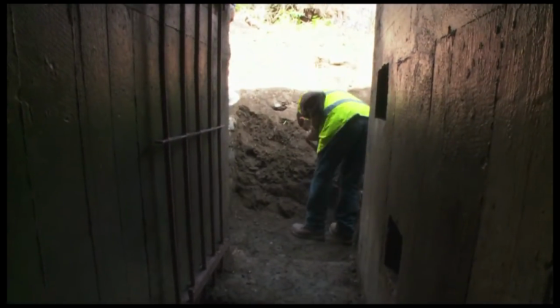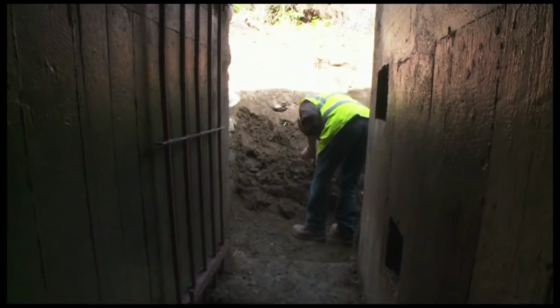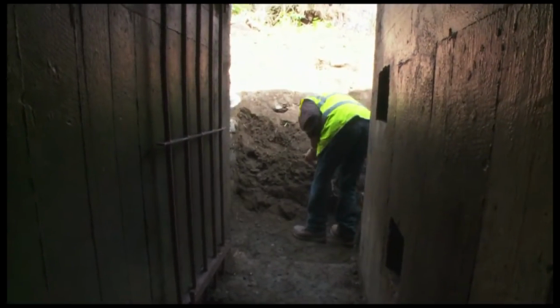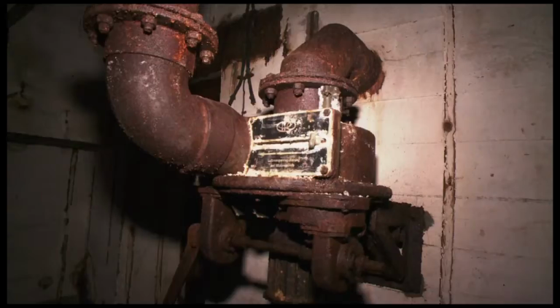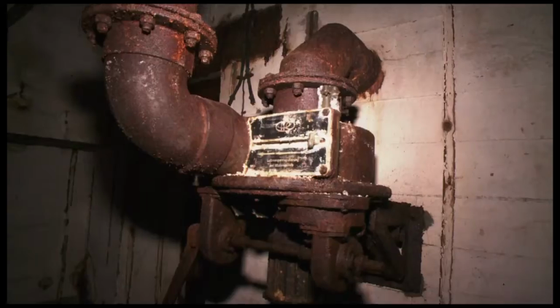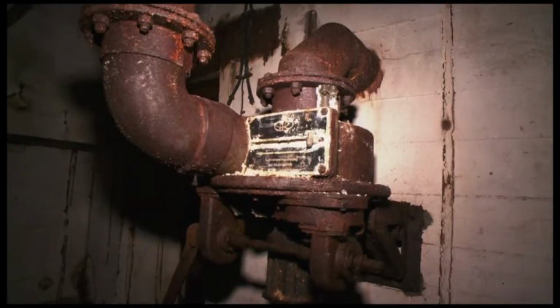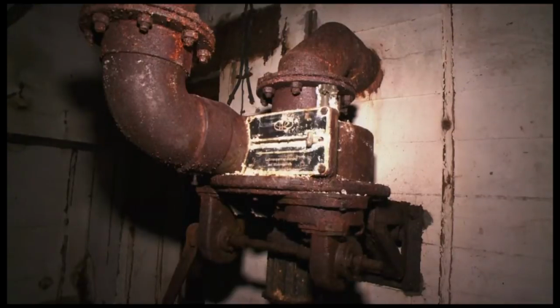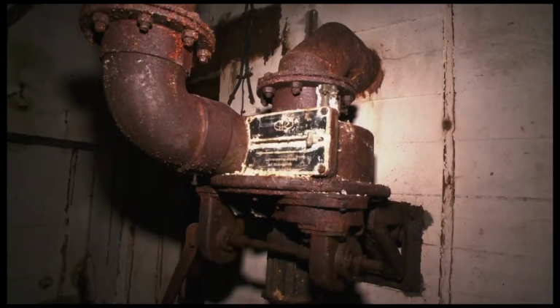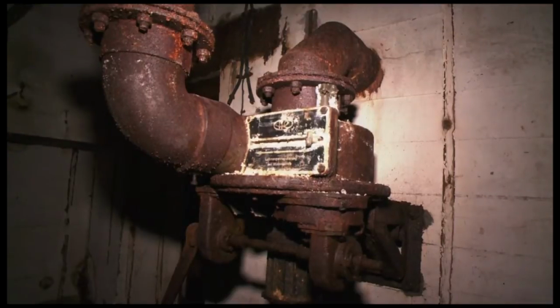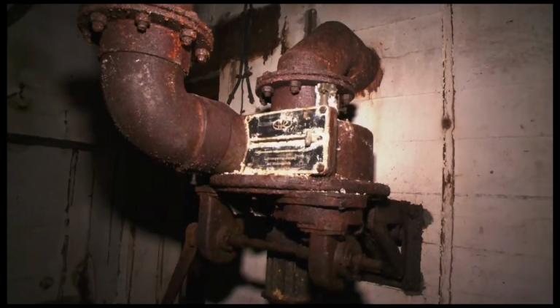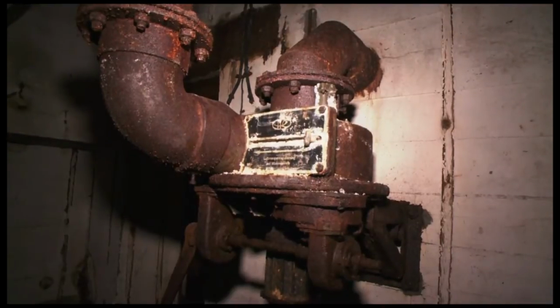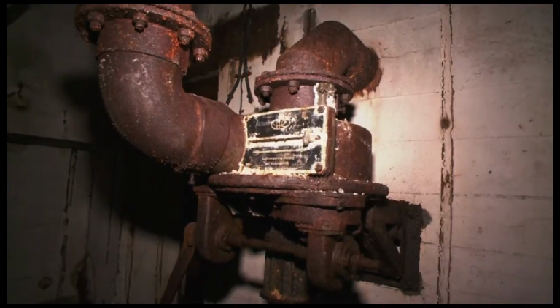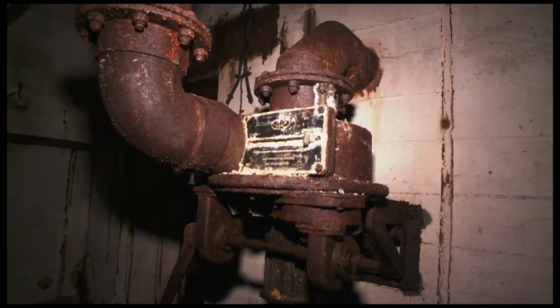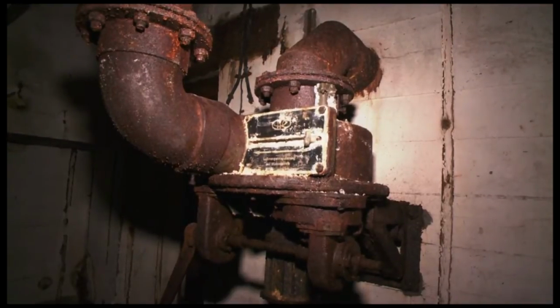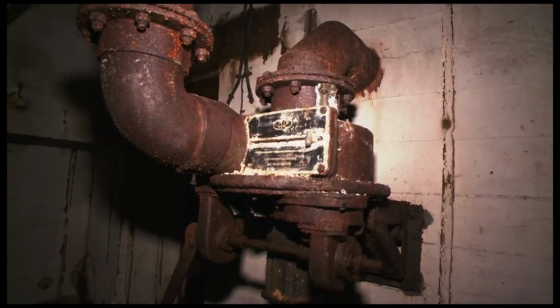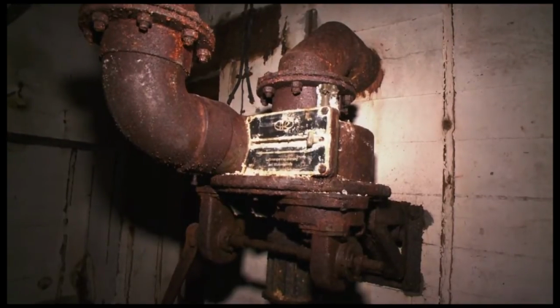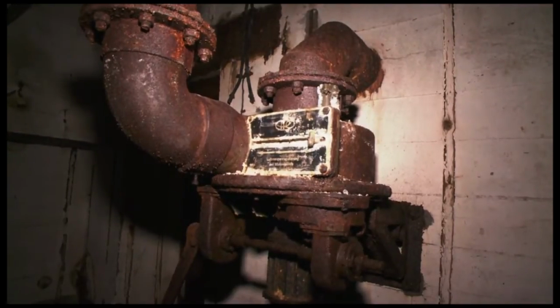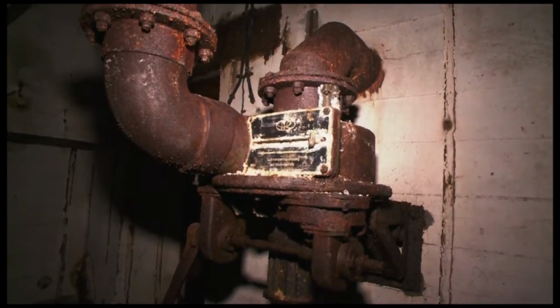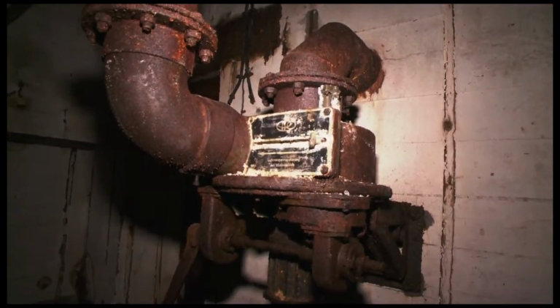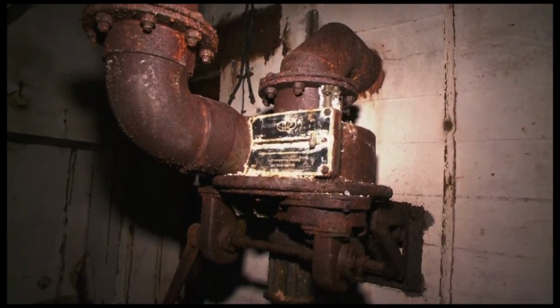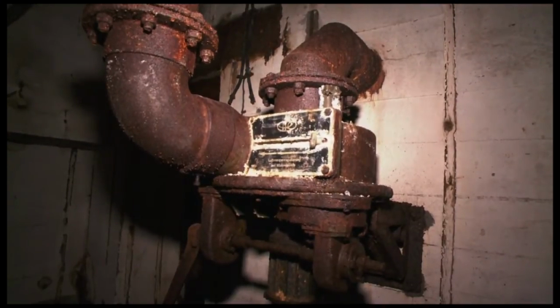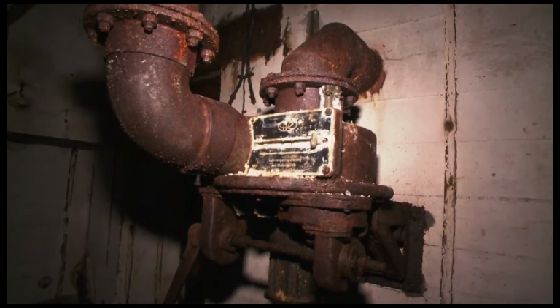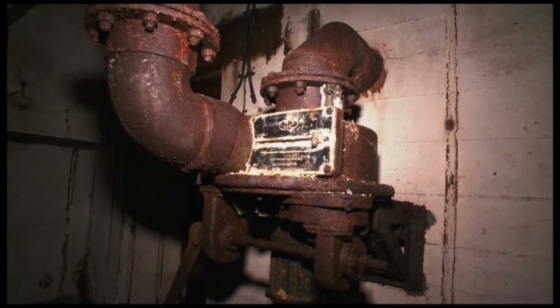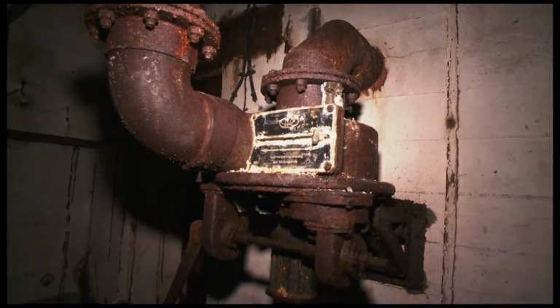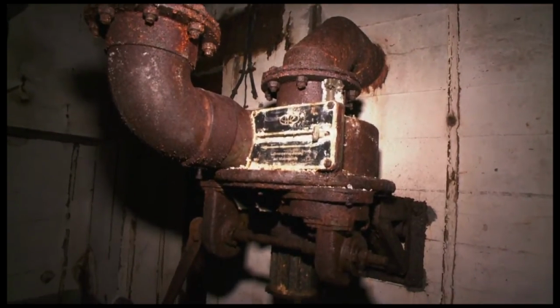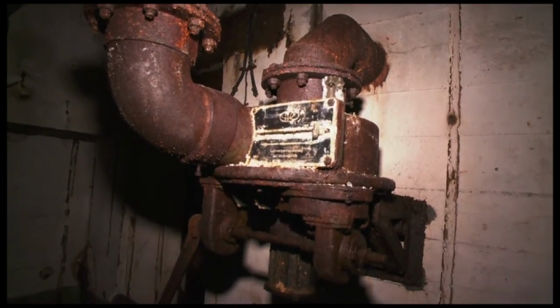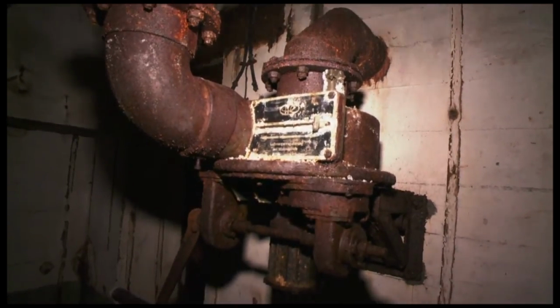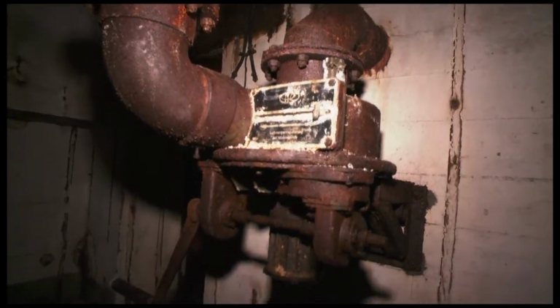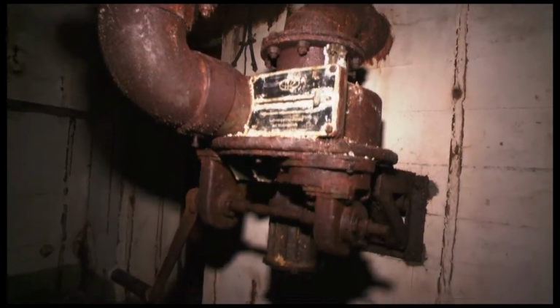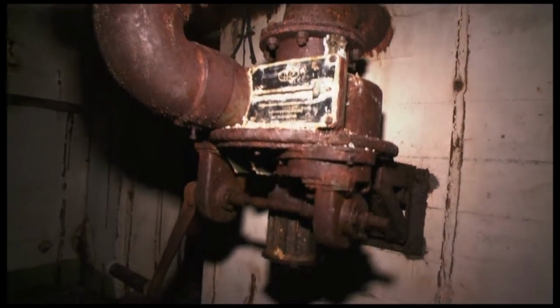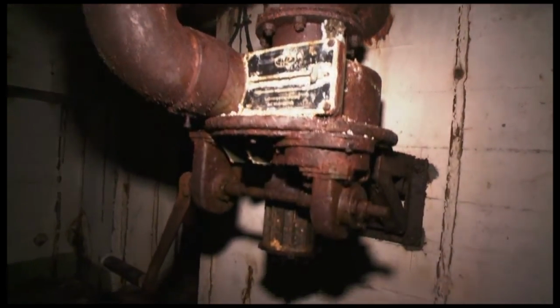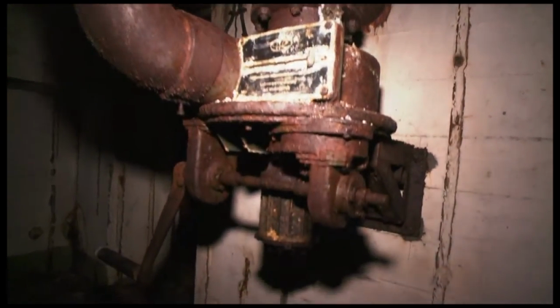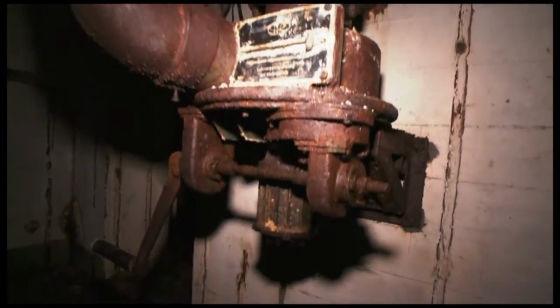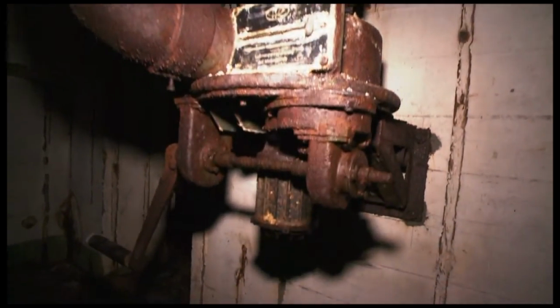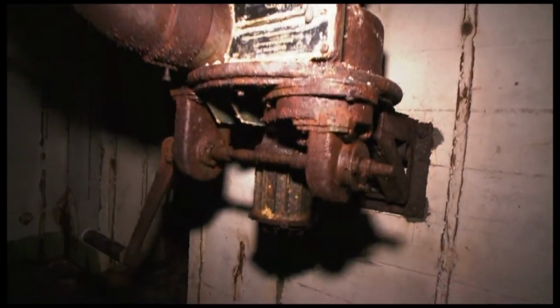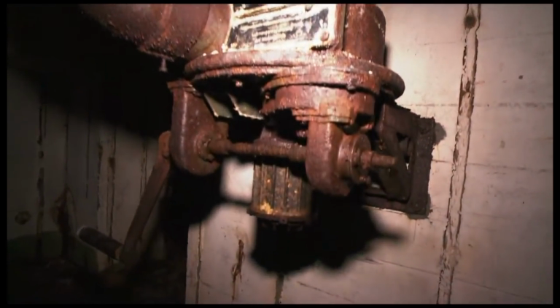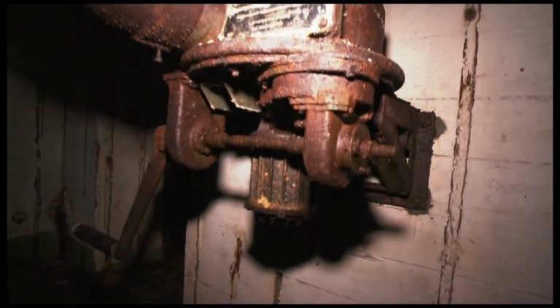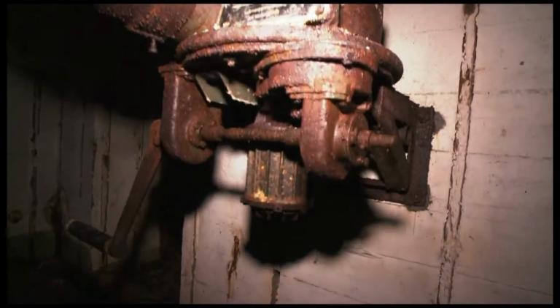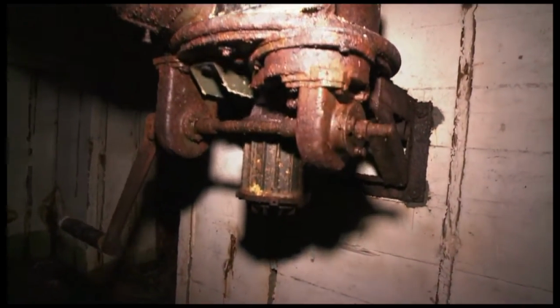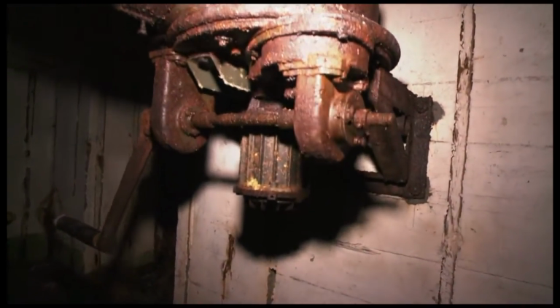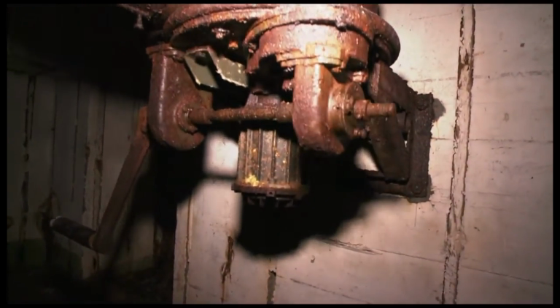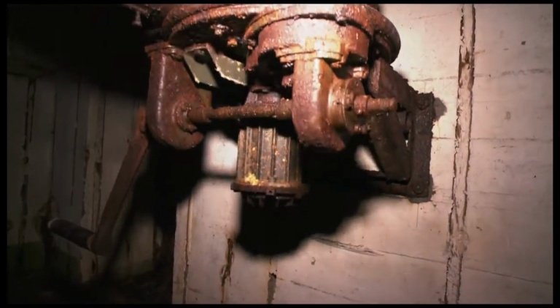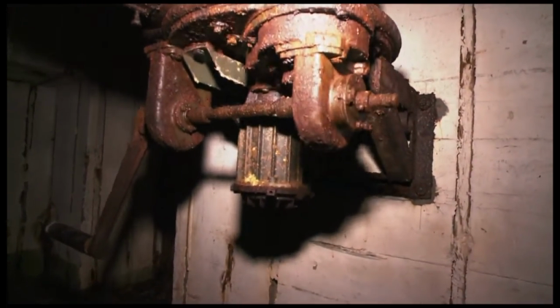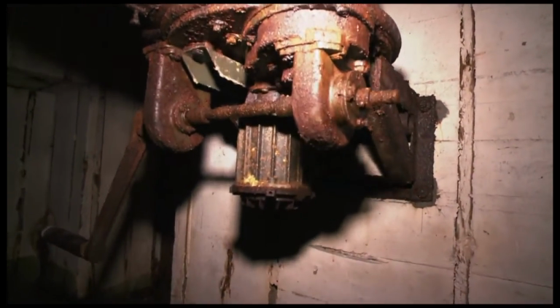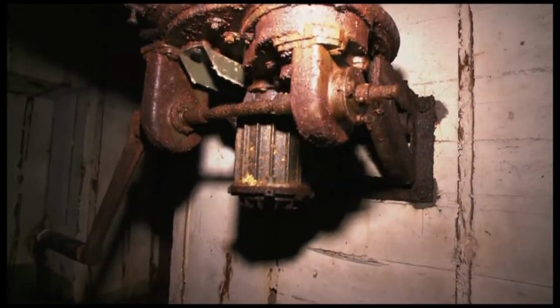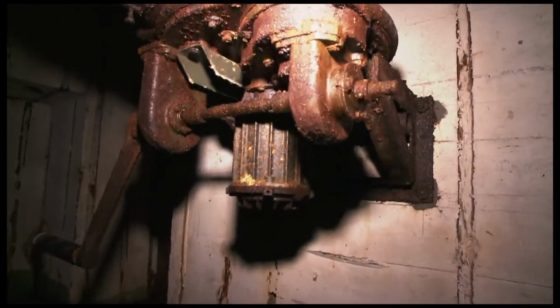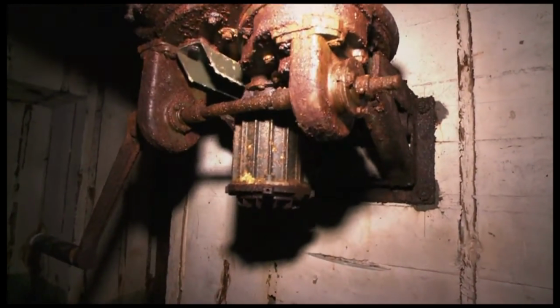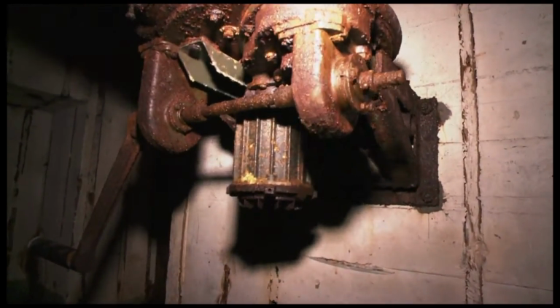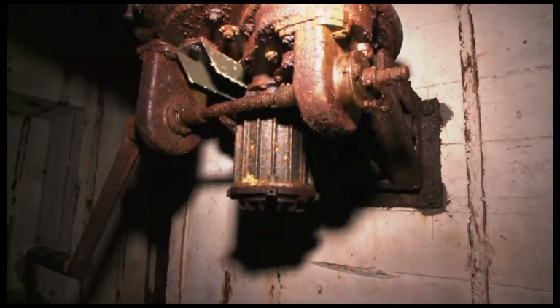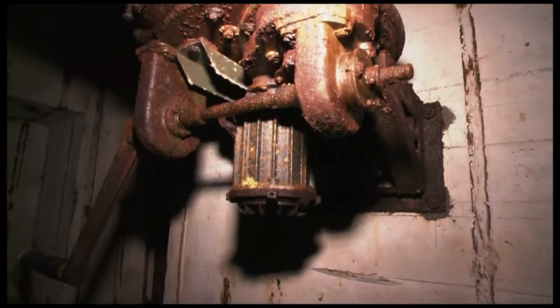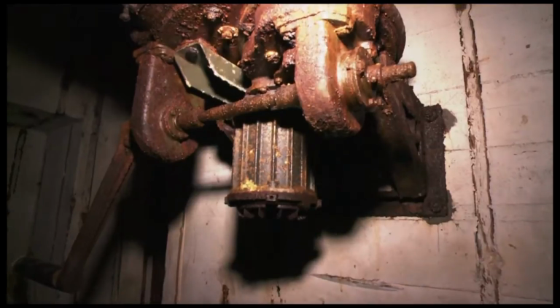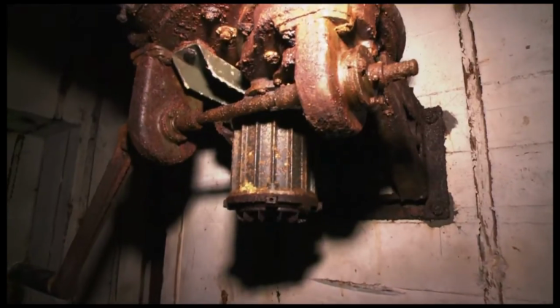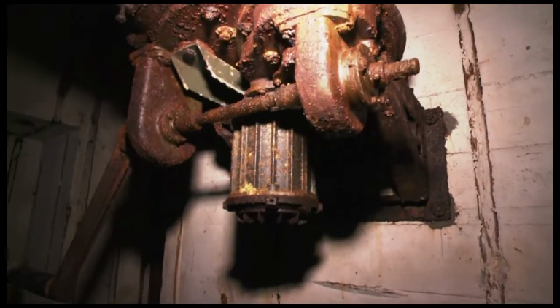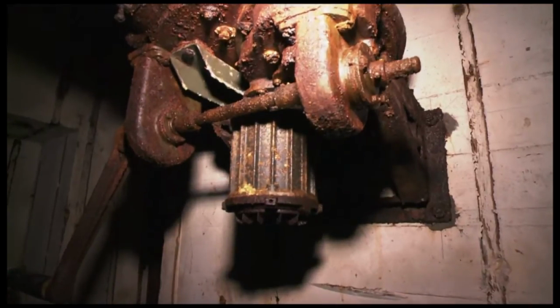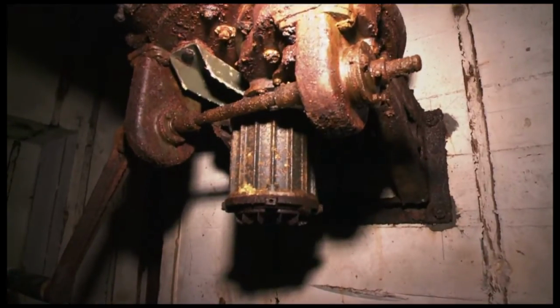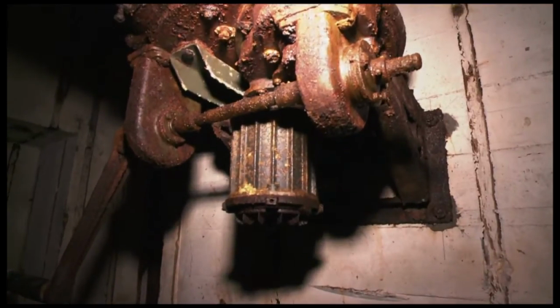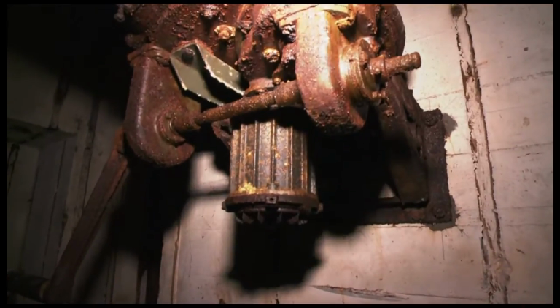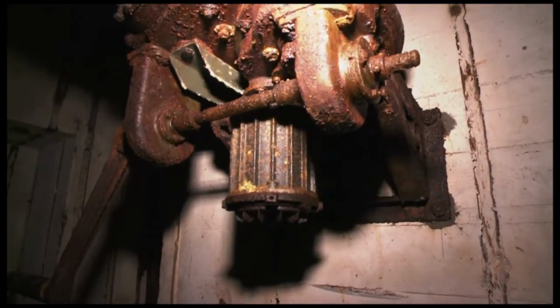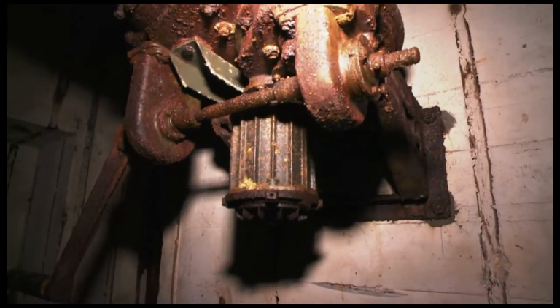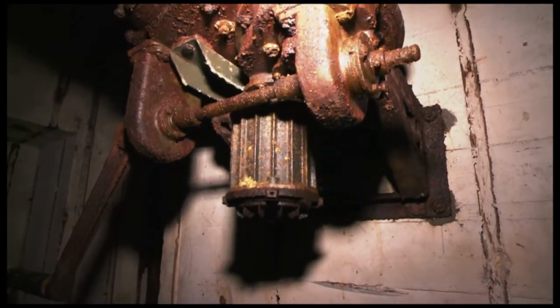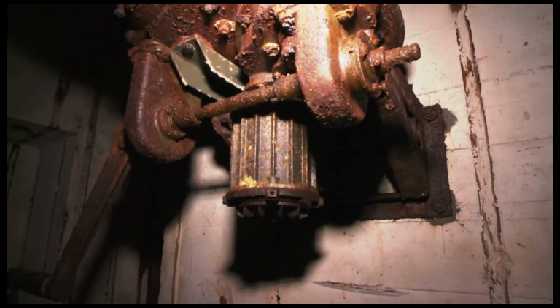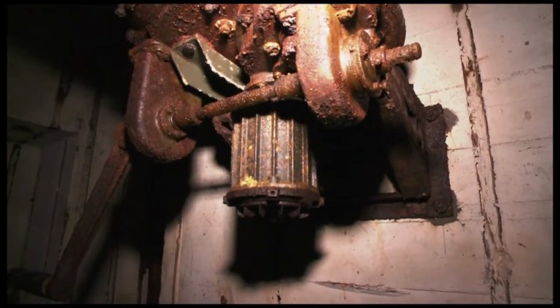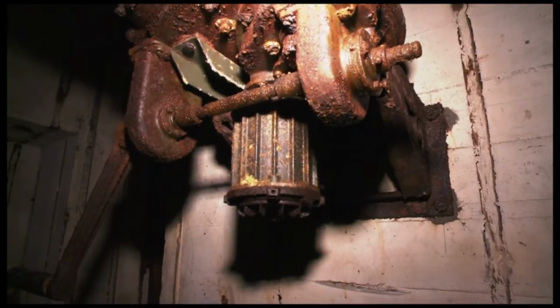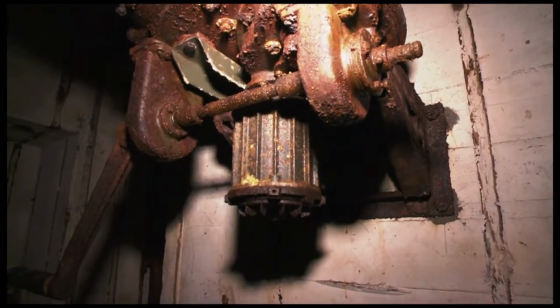It has an electric motor, which you can see on the bottom. The hand crank is for use should the electric power fail.